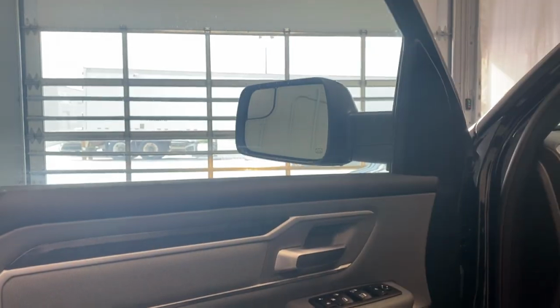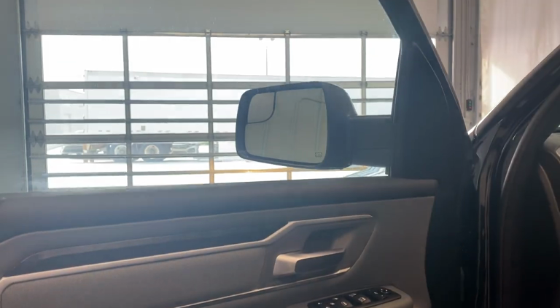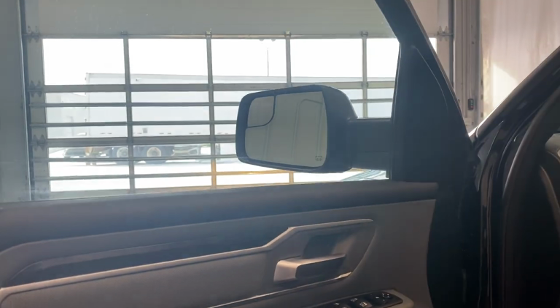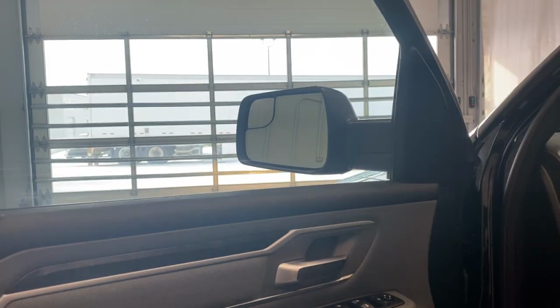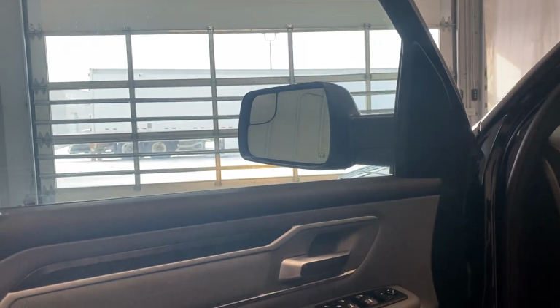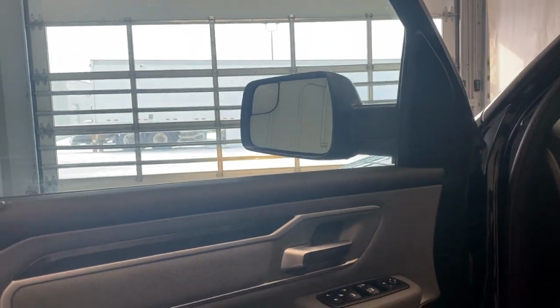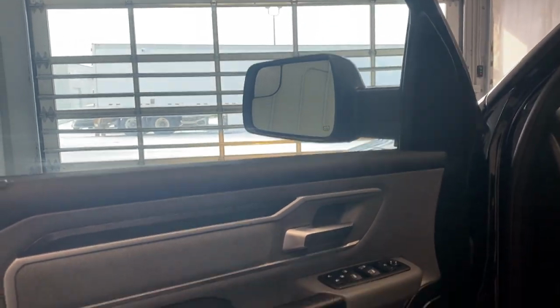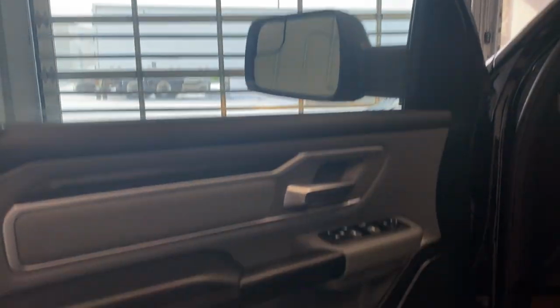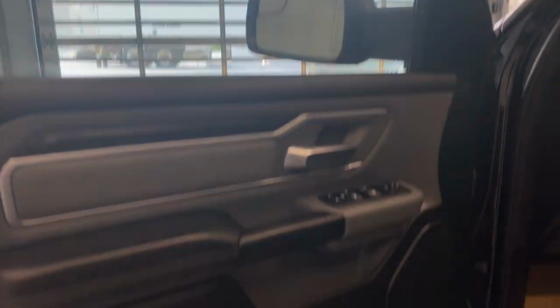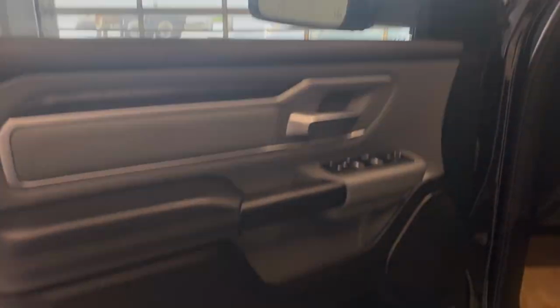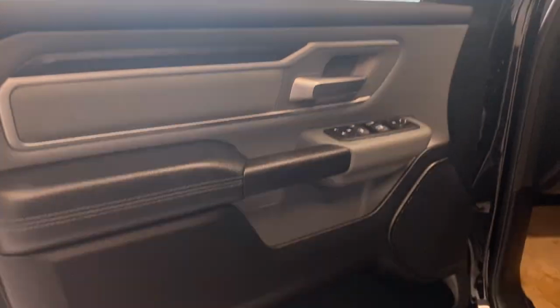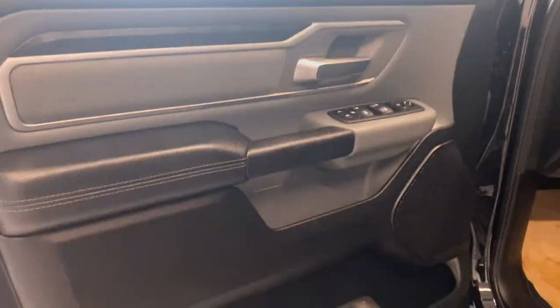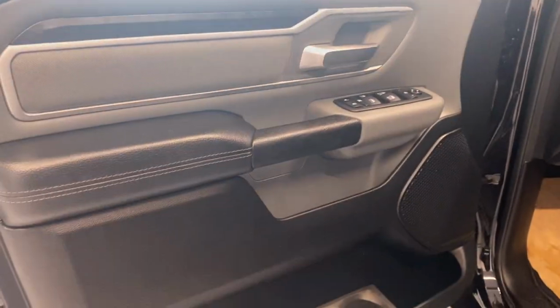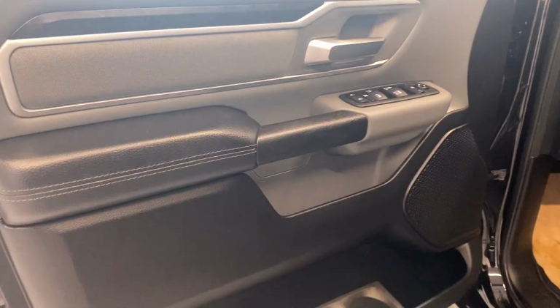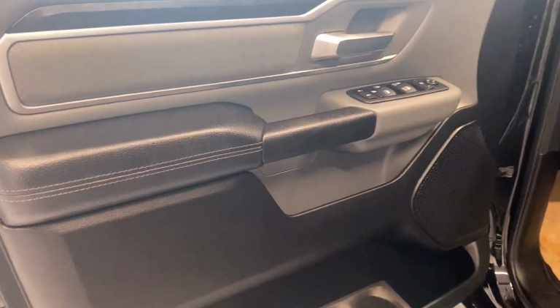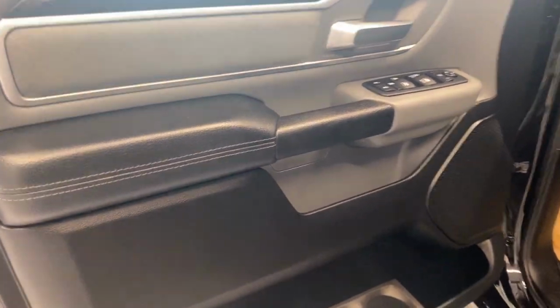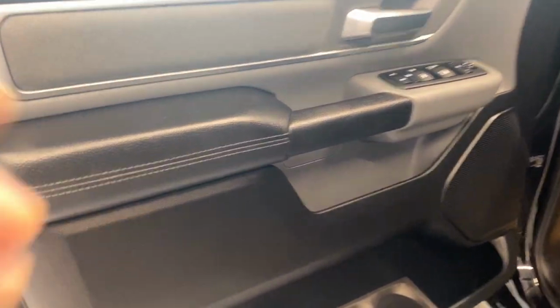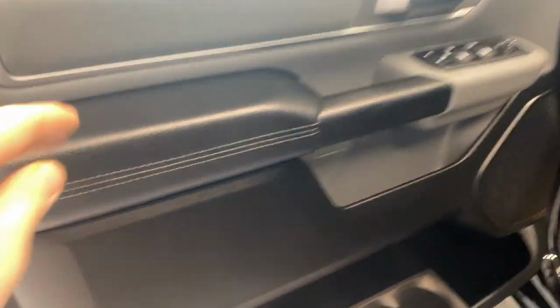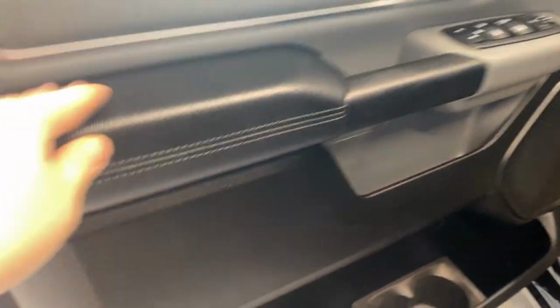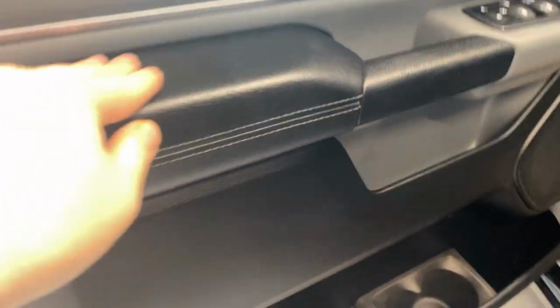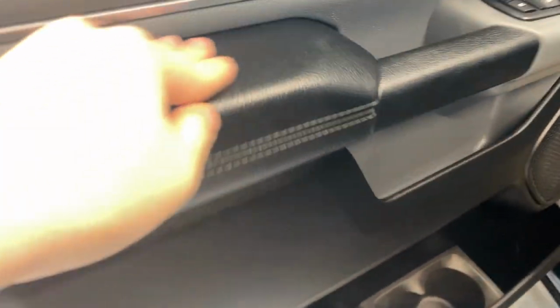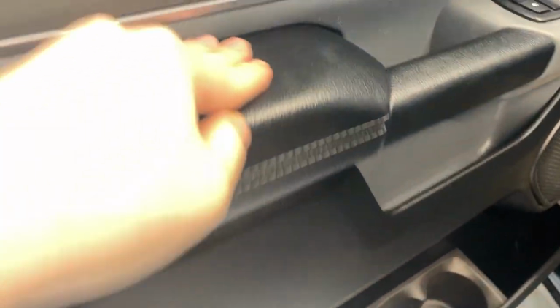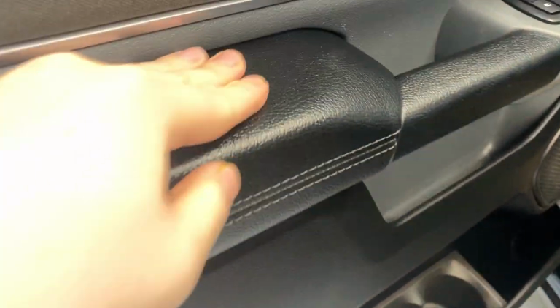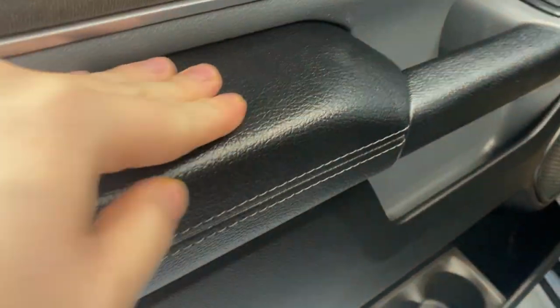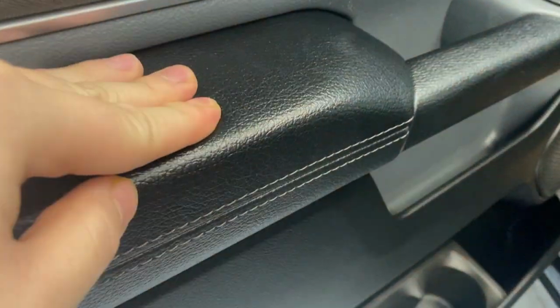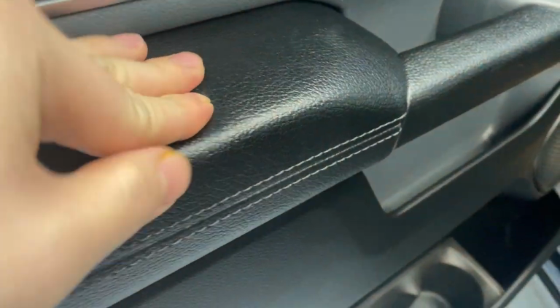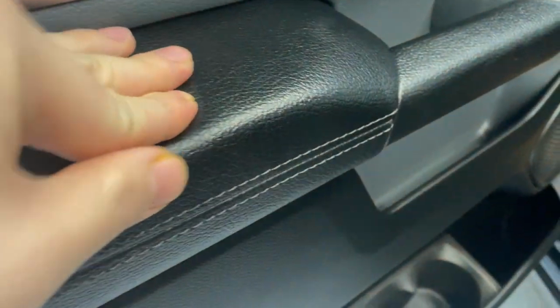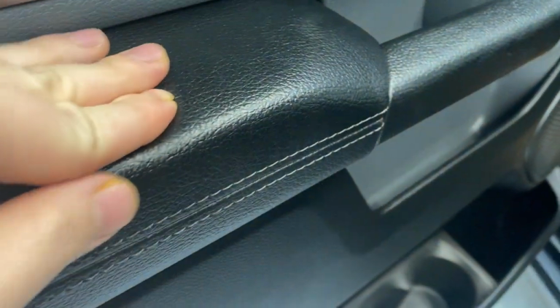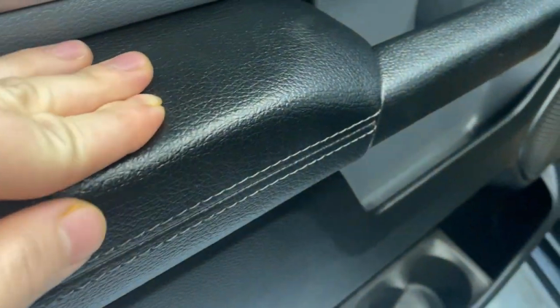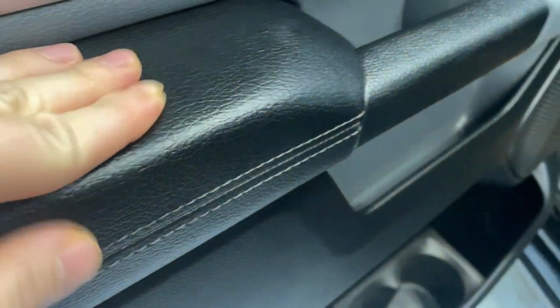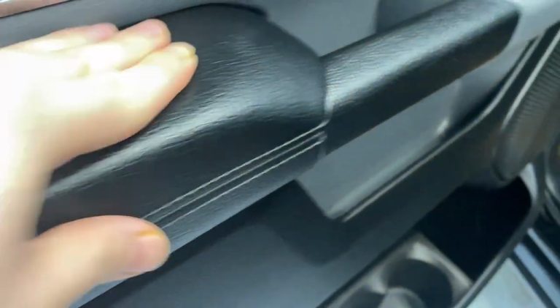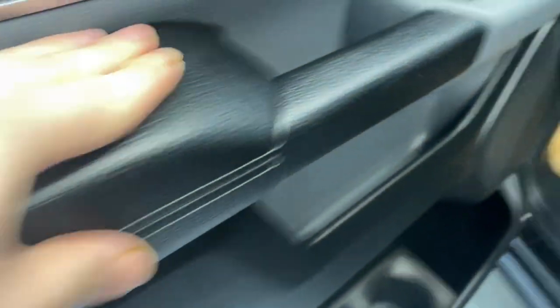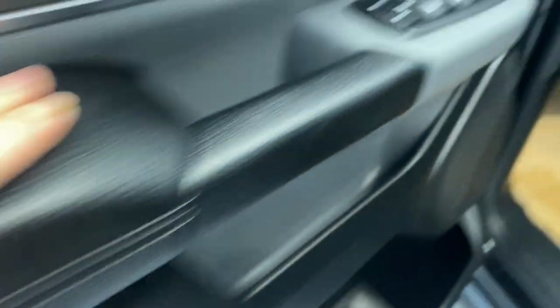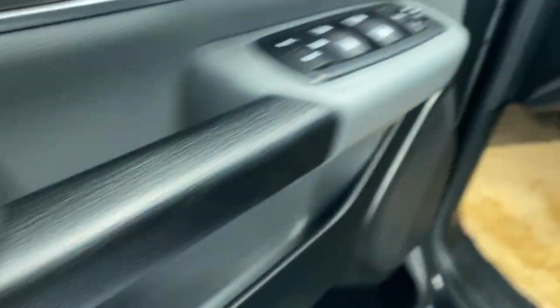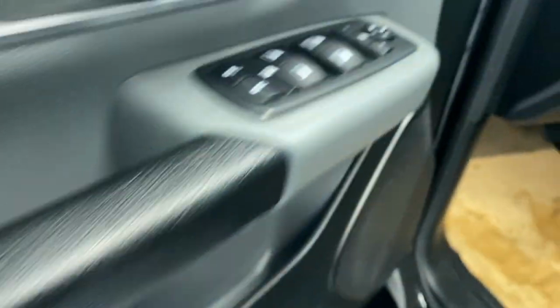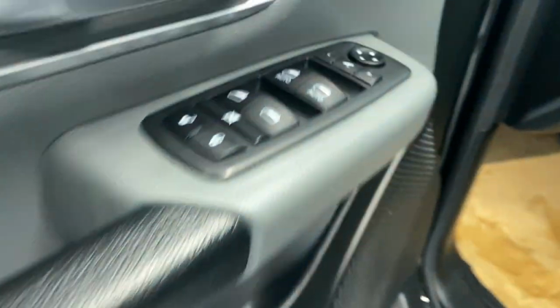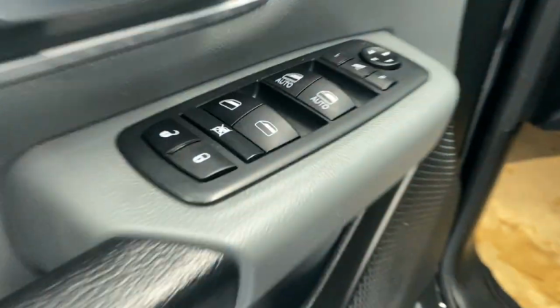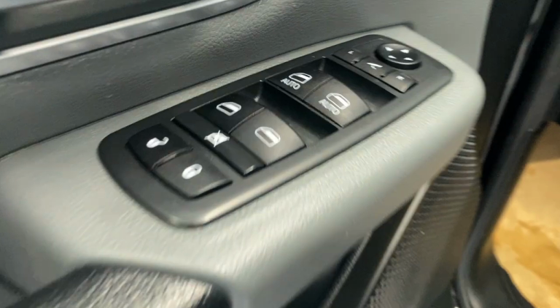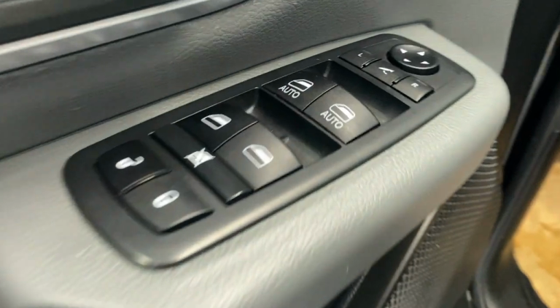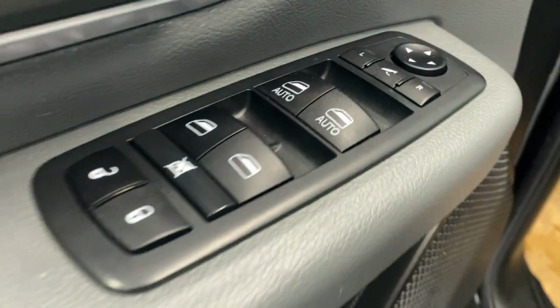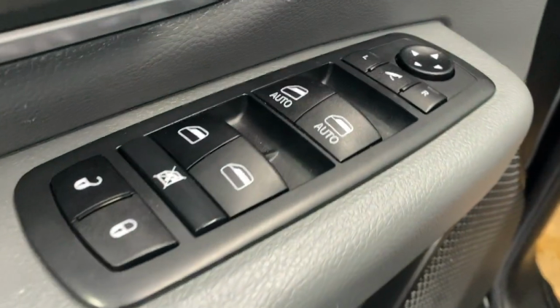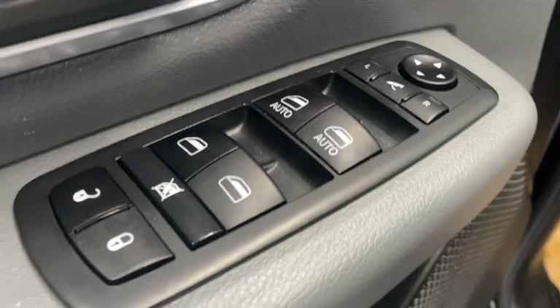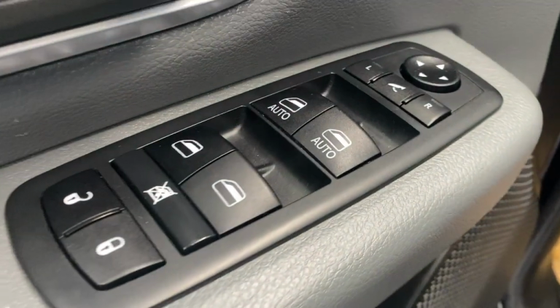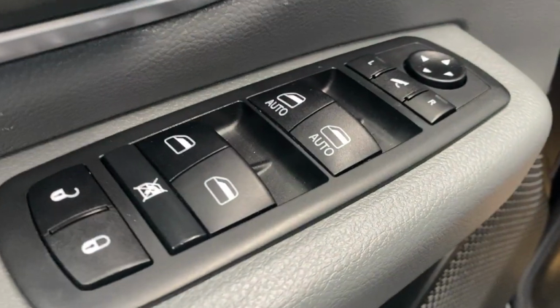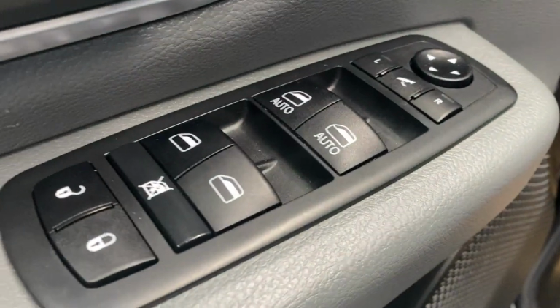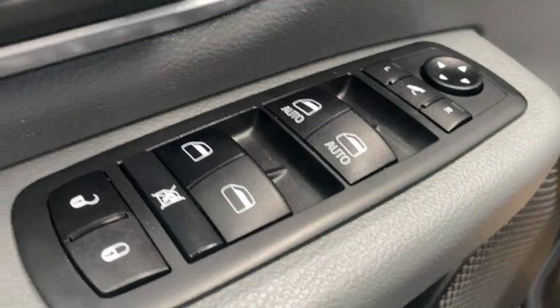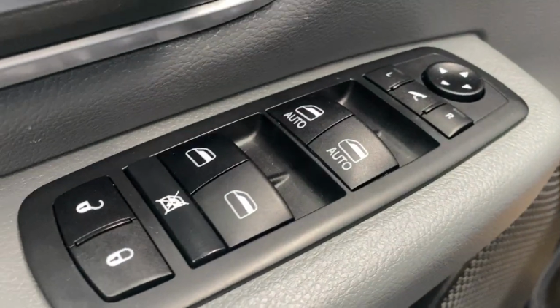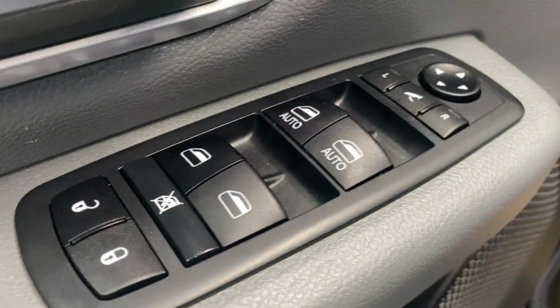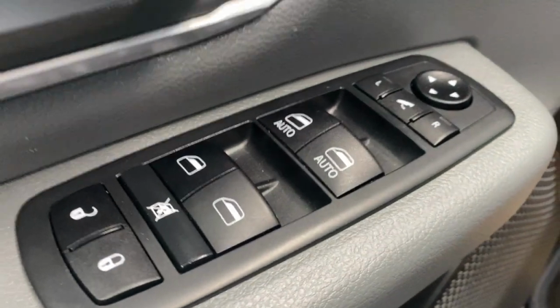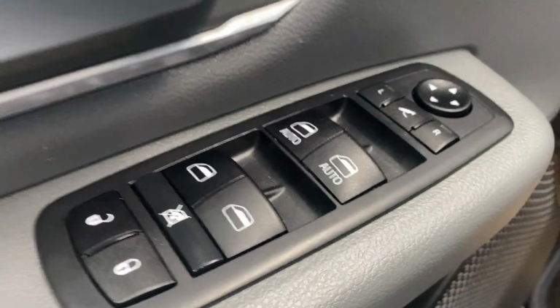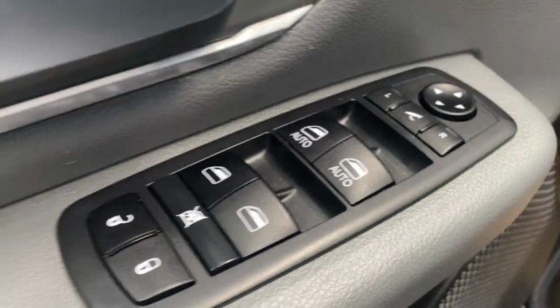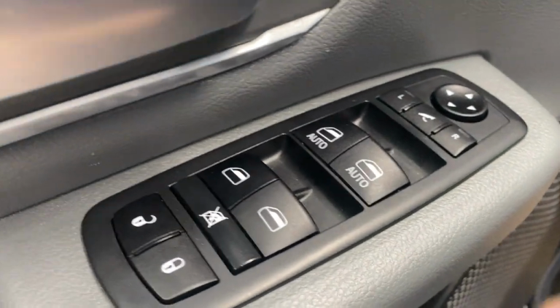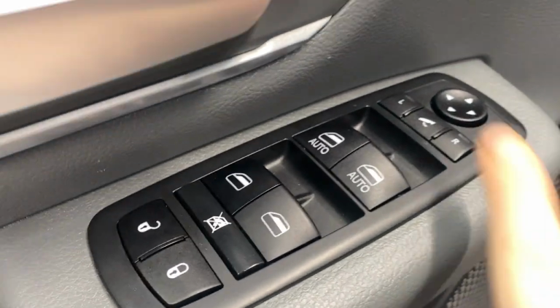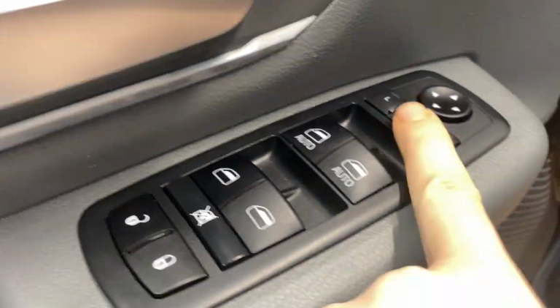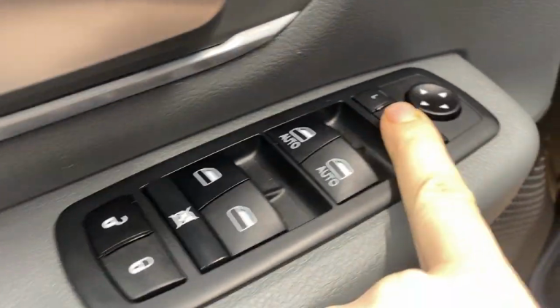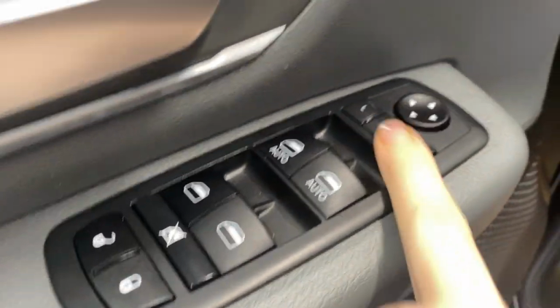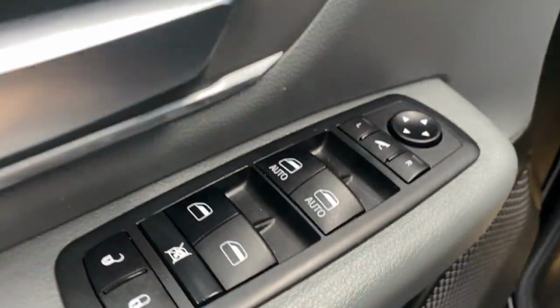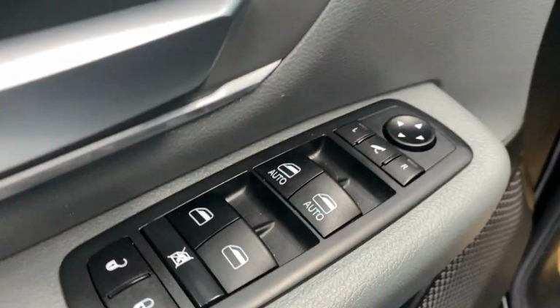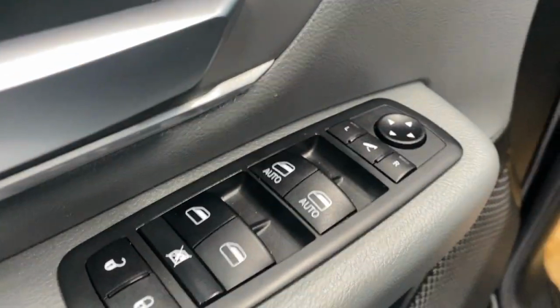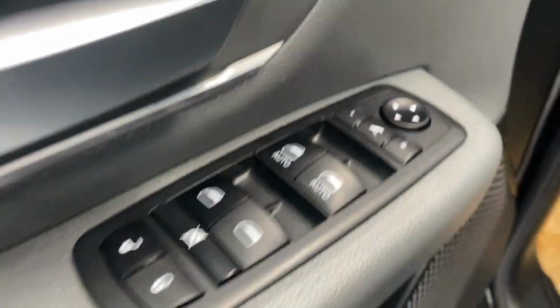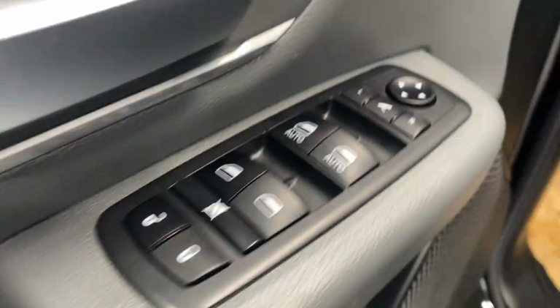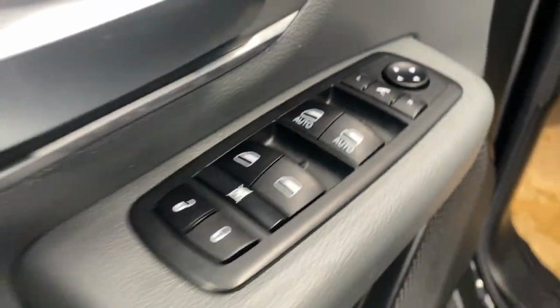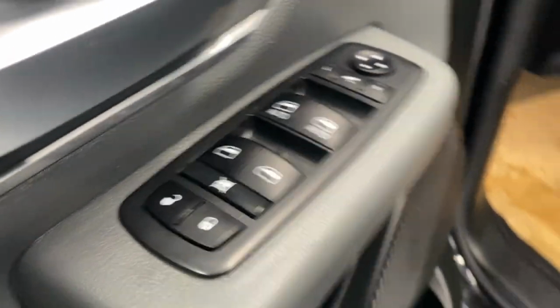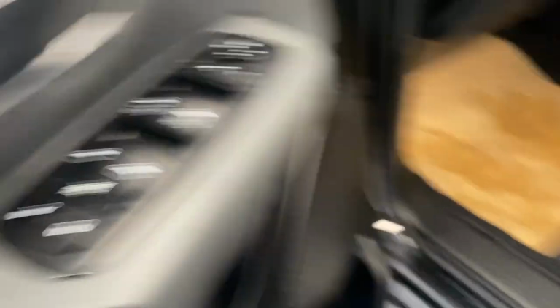Taking a look inside the driver's side door panel, we do have a nice soft leather armrest here with our power locks, windows, and mirrors, as well as the power folding mirrors as well.